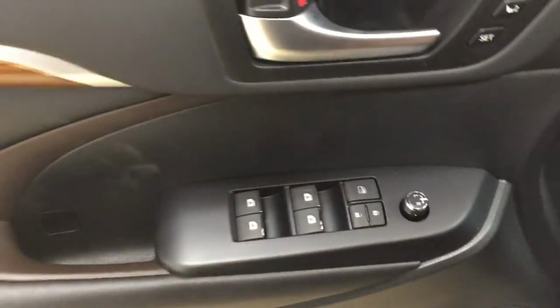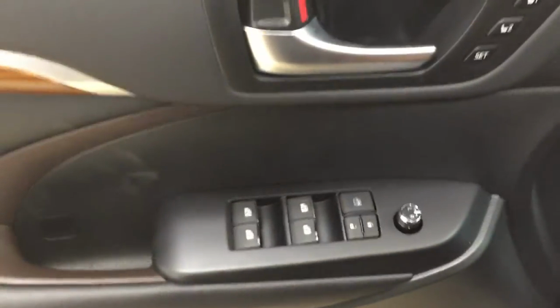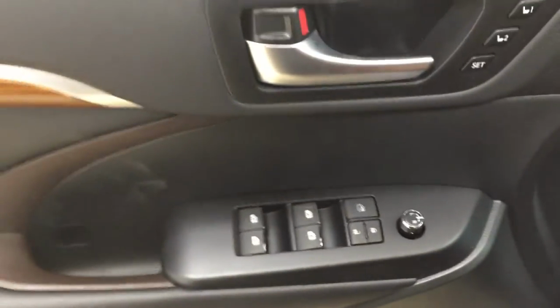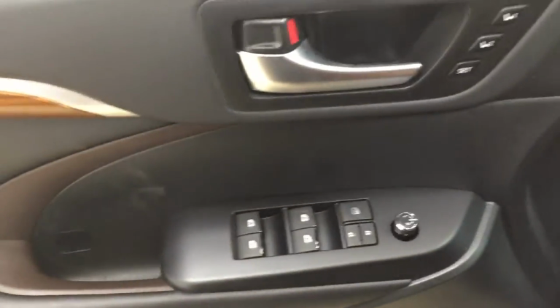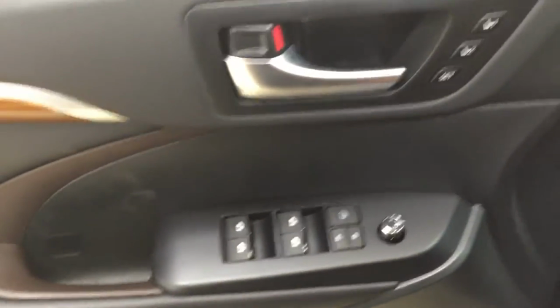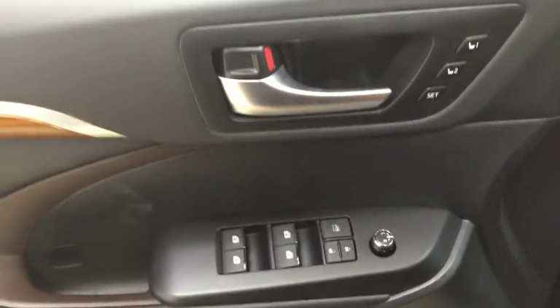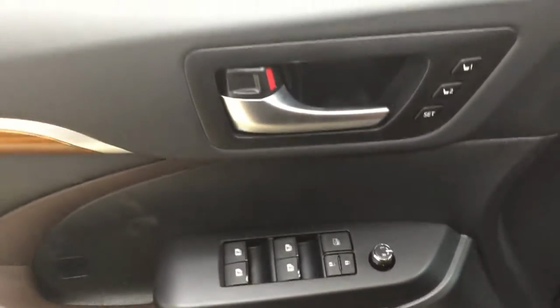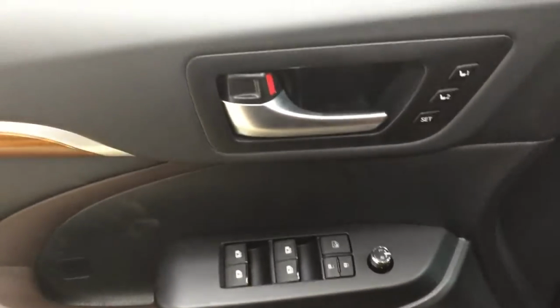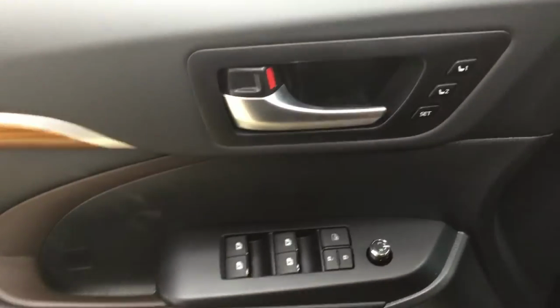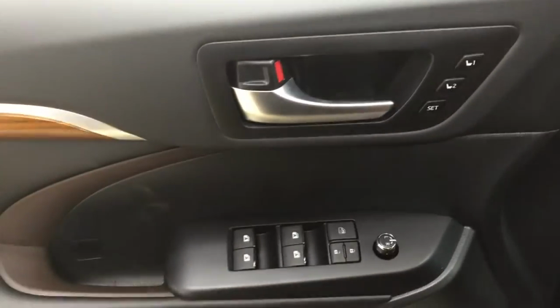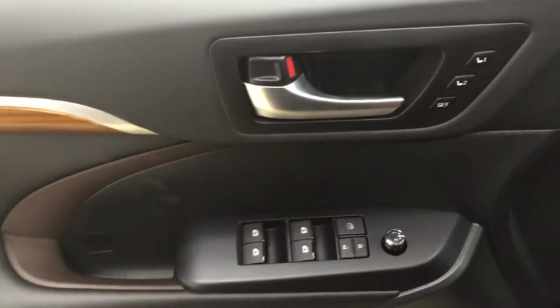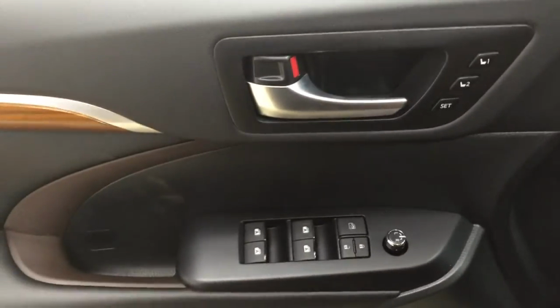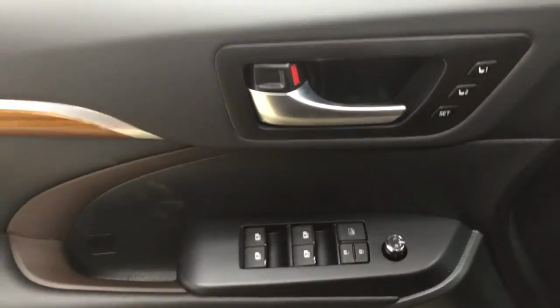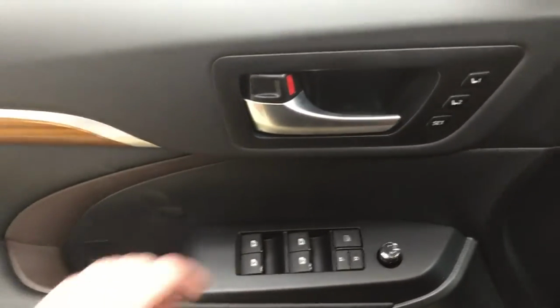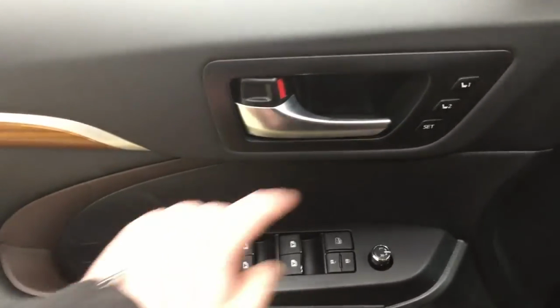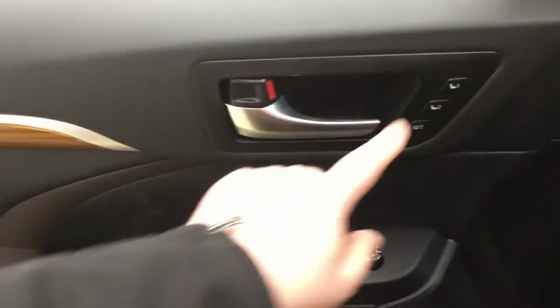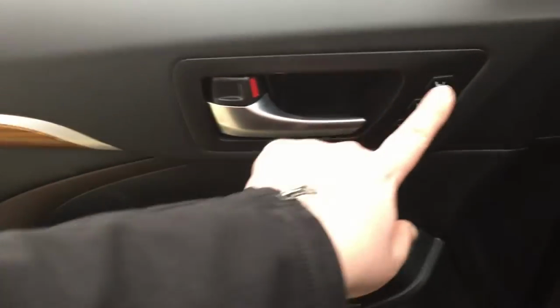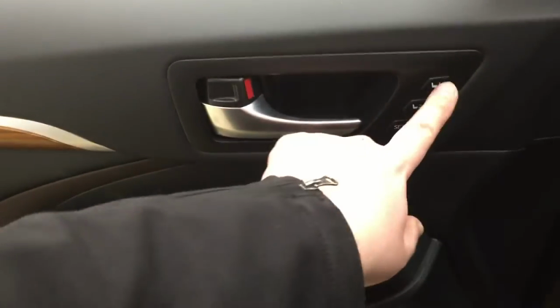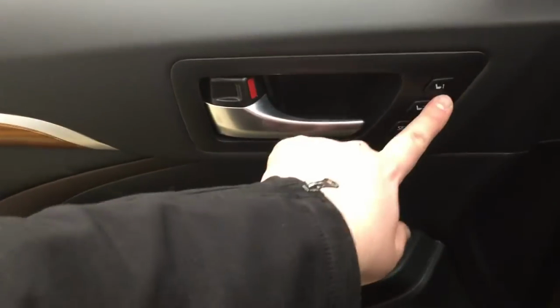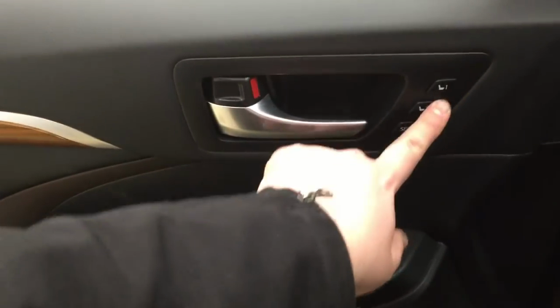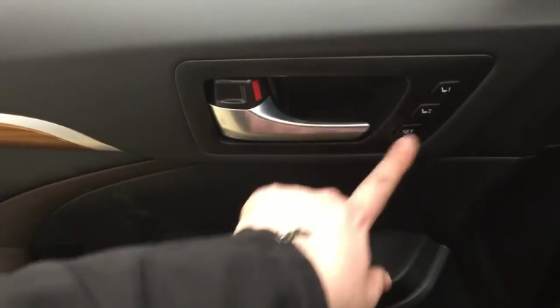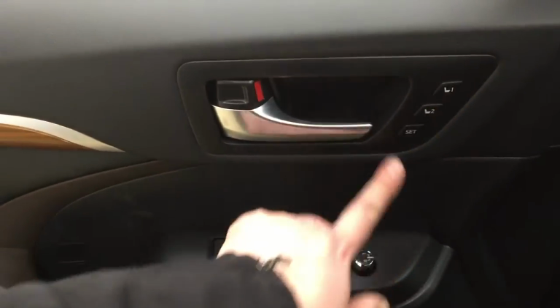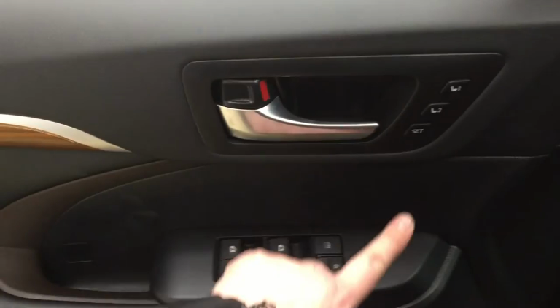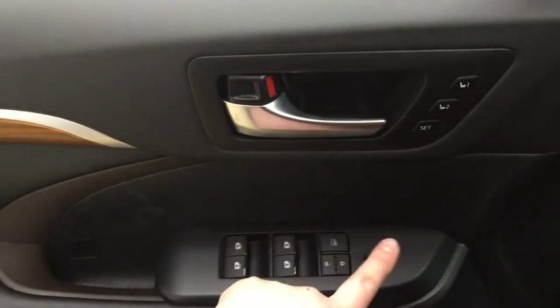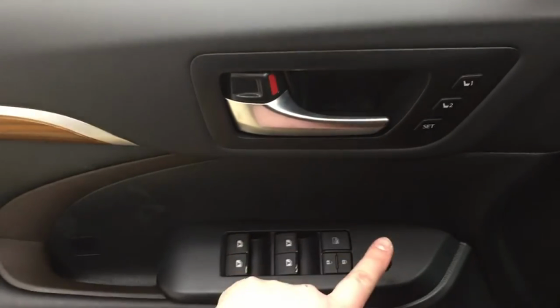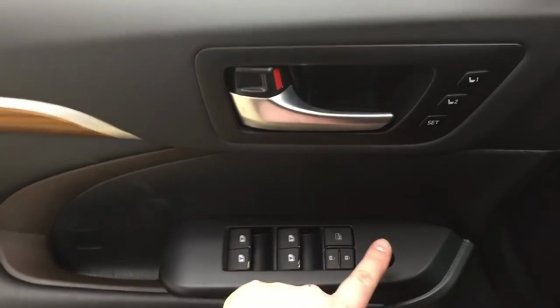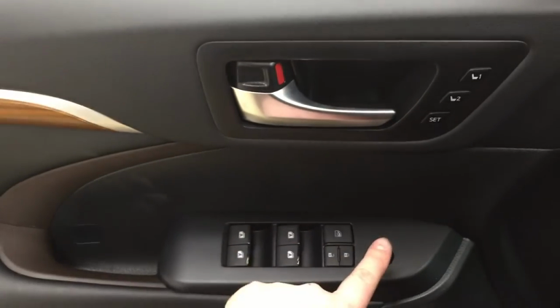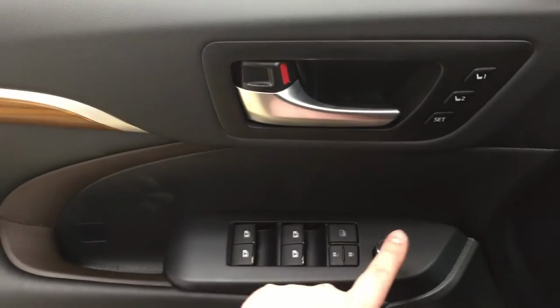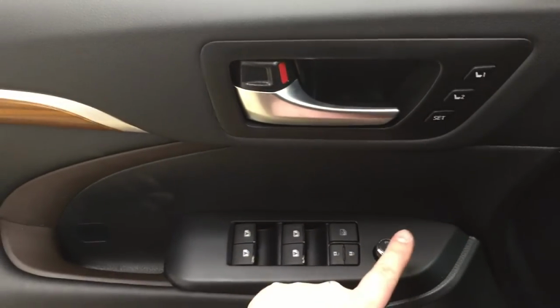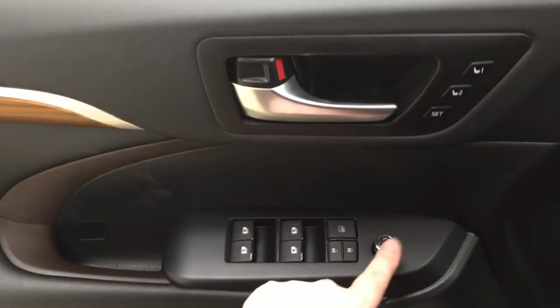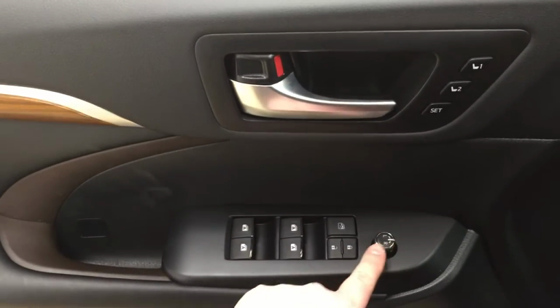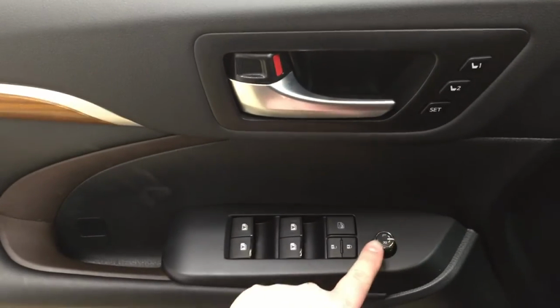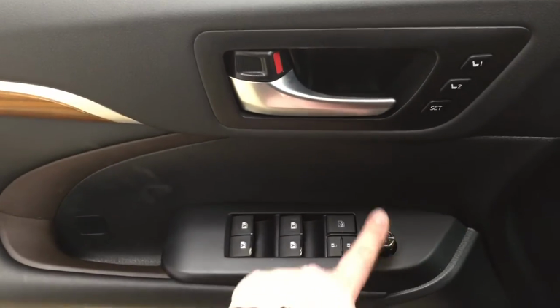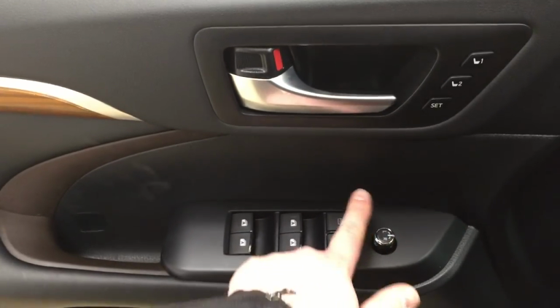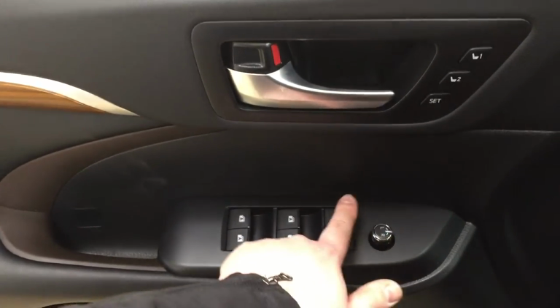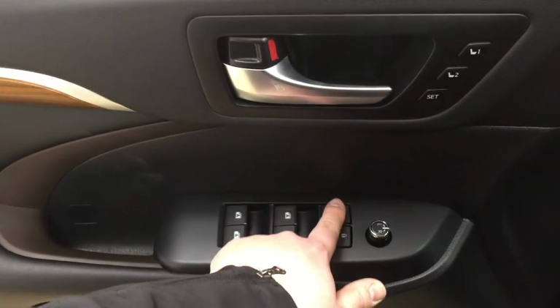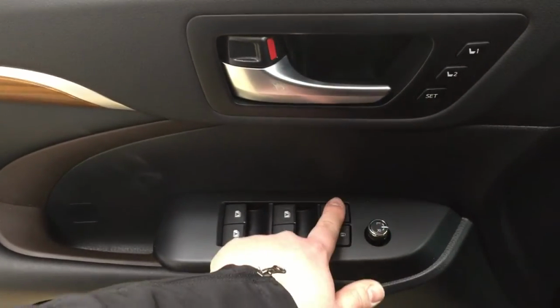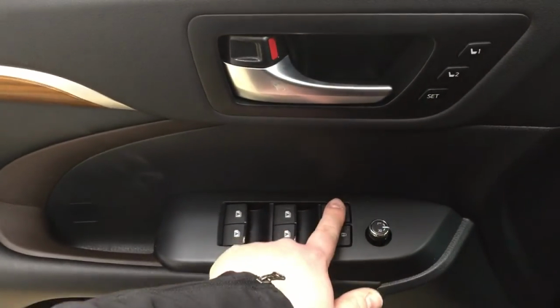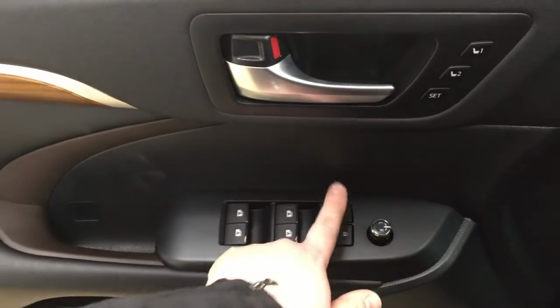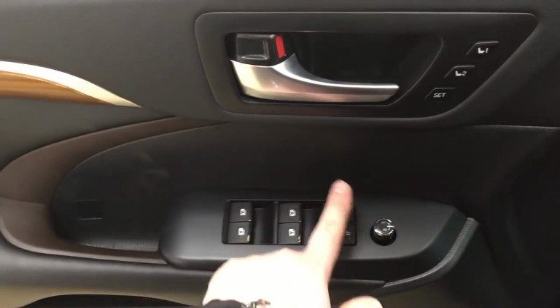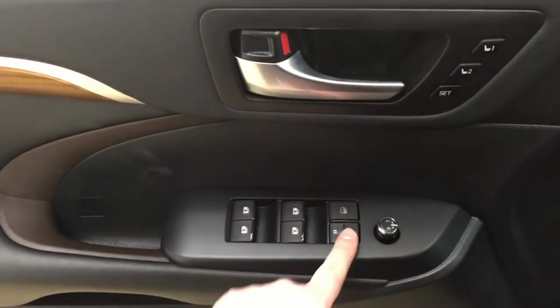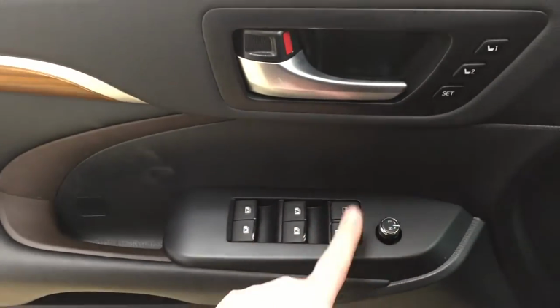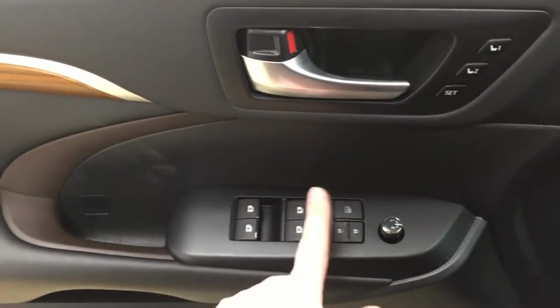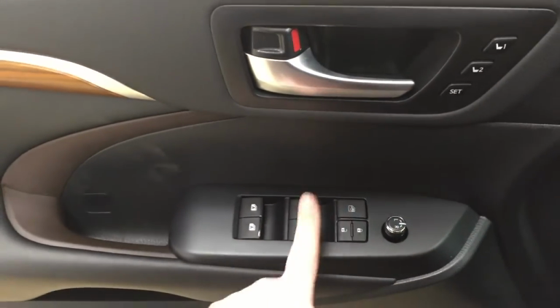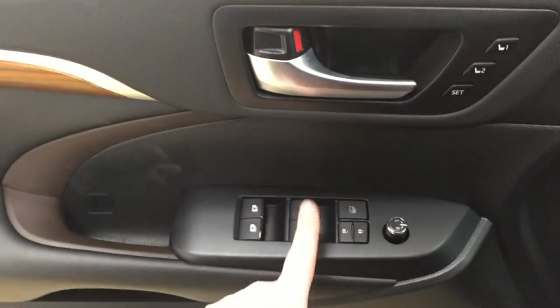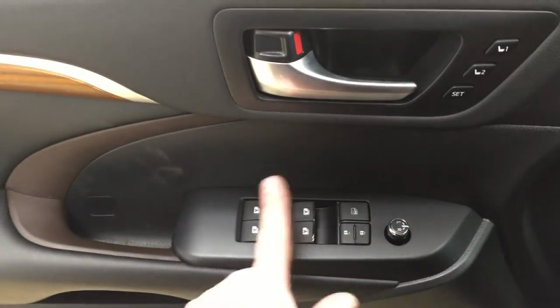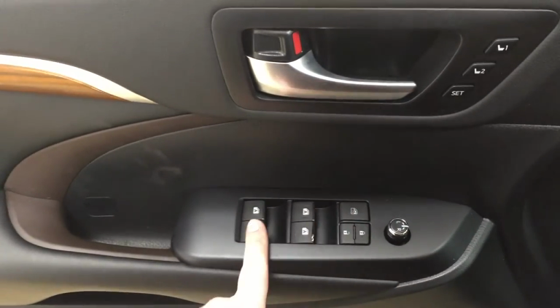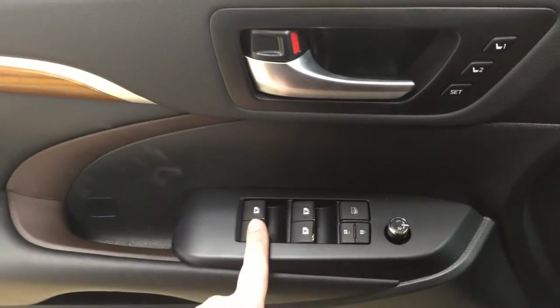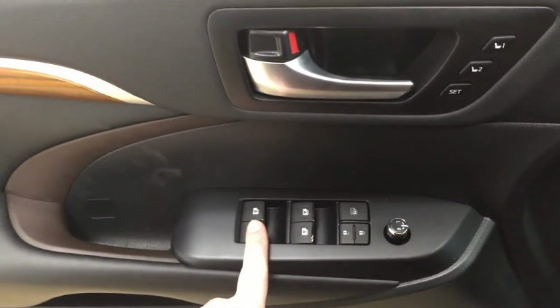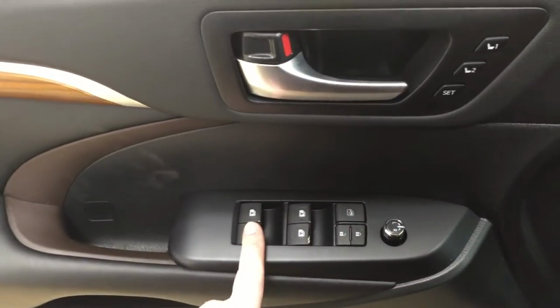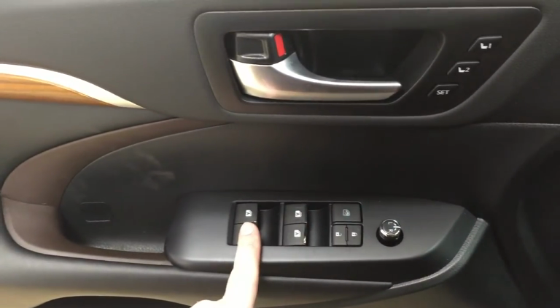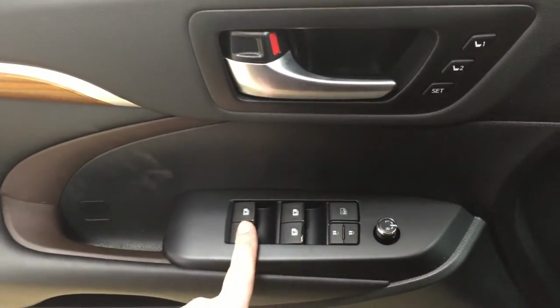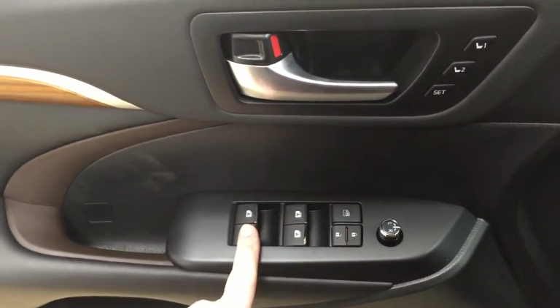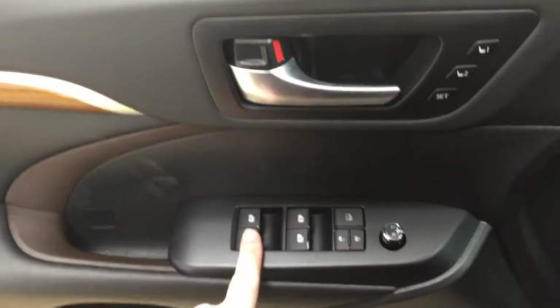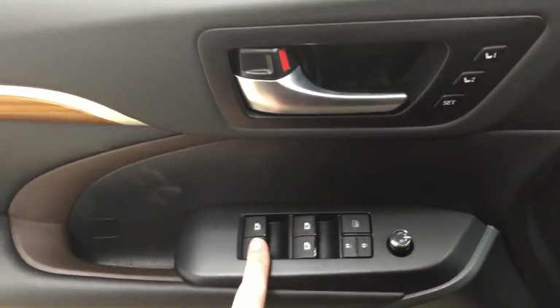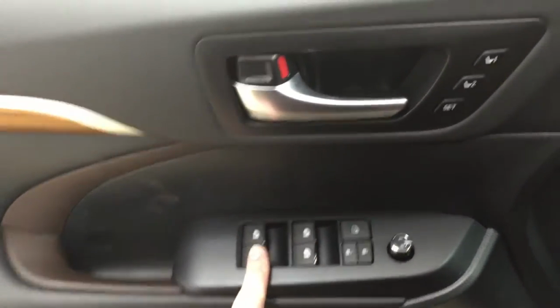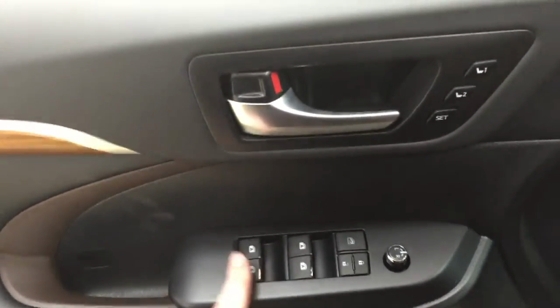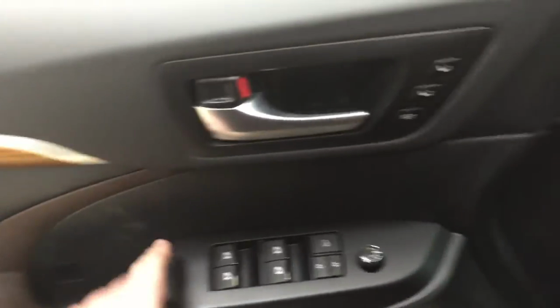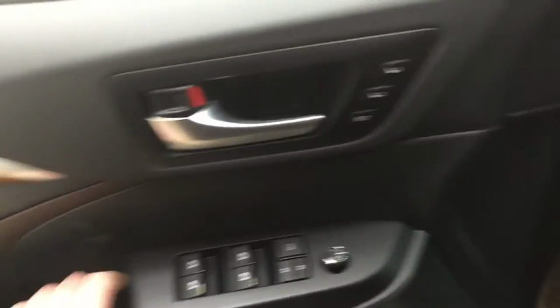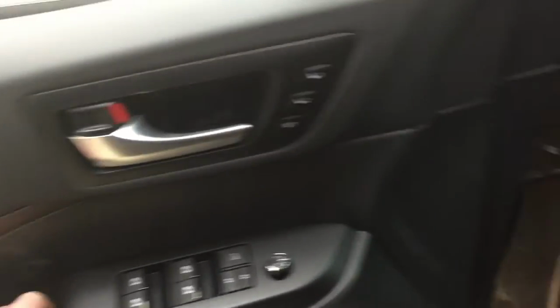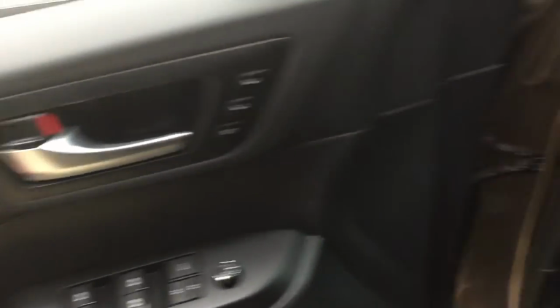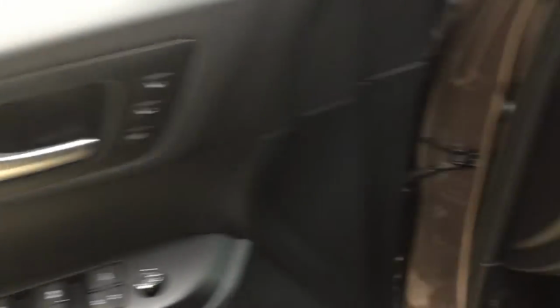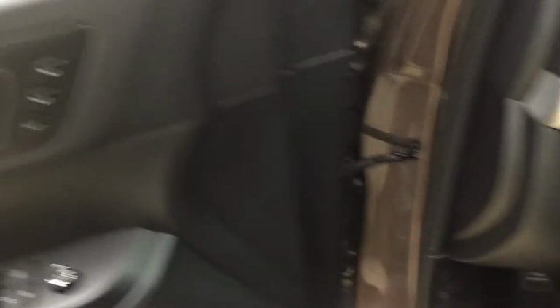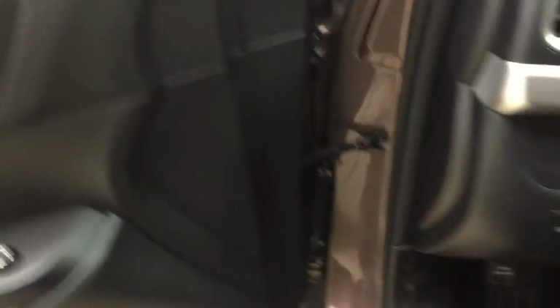Located on the inside of your driver's side door you have your seat memory controls as well as your mirror controls, window locks, power locks, and window controls for both your front and rear windows.